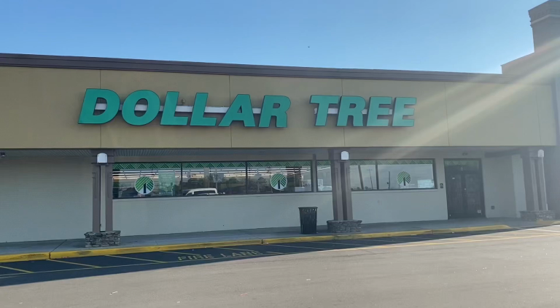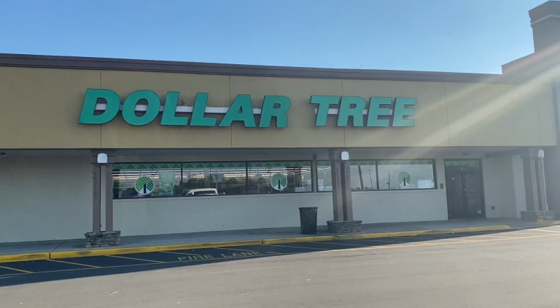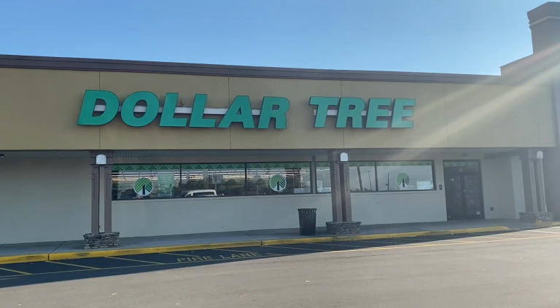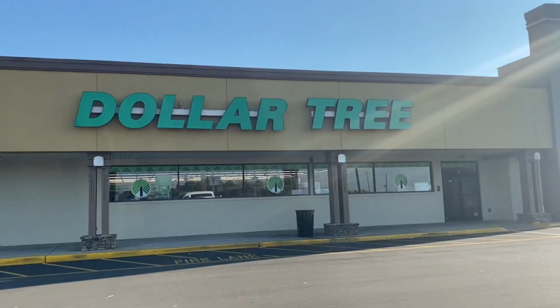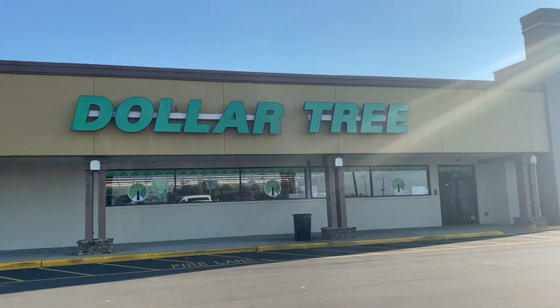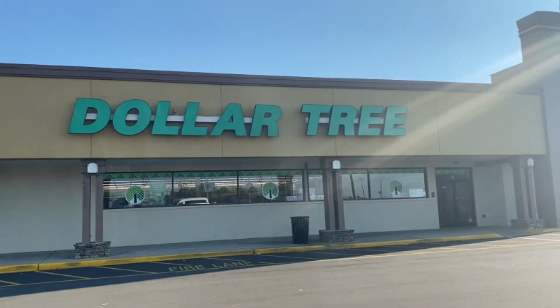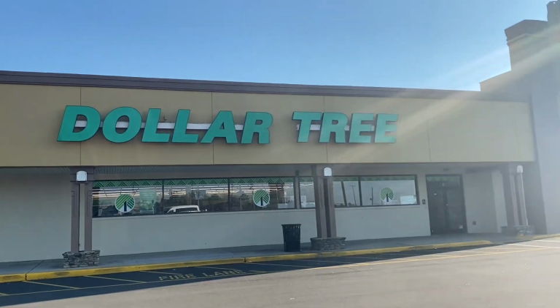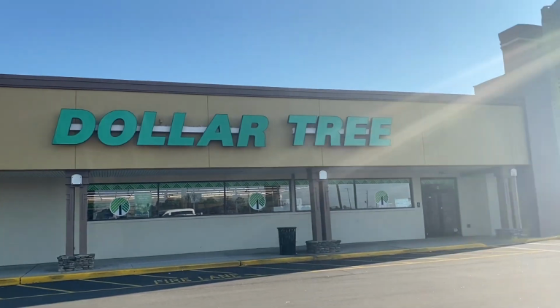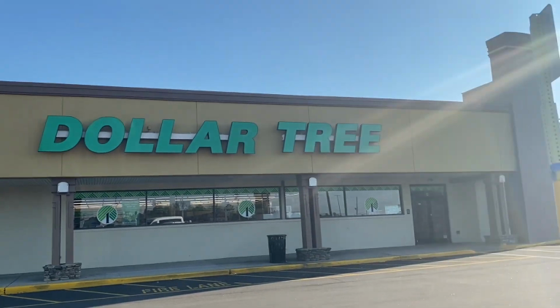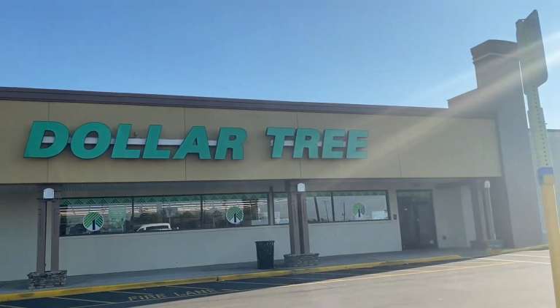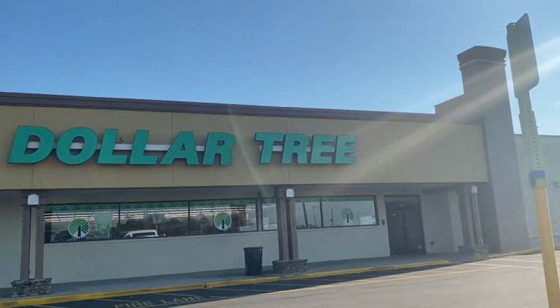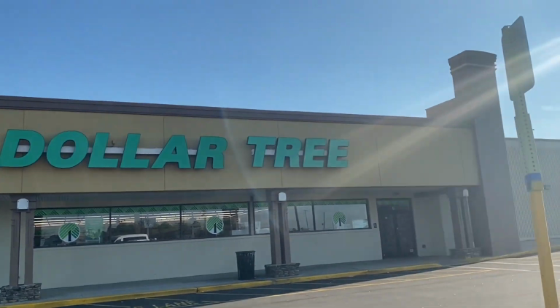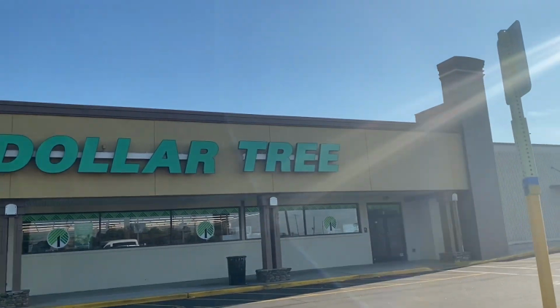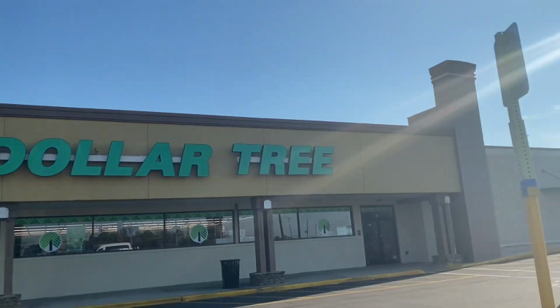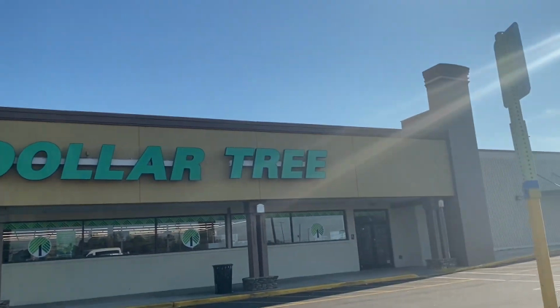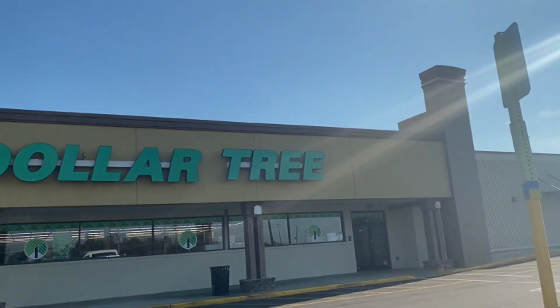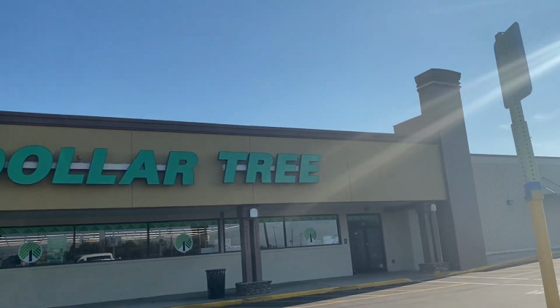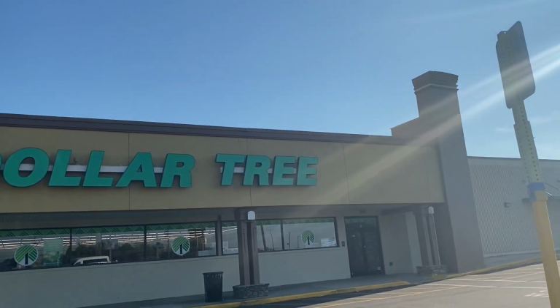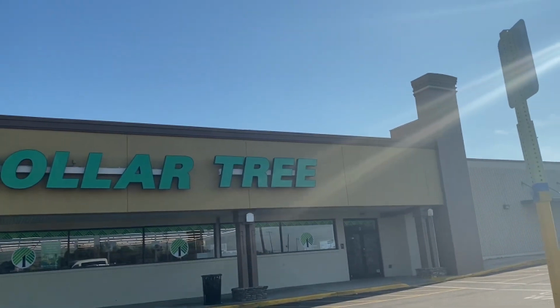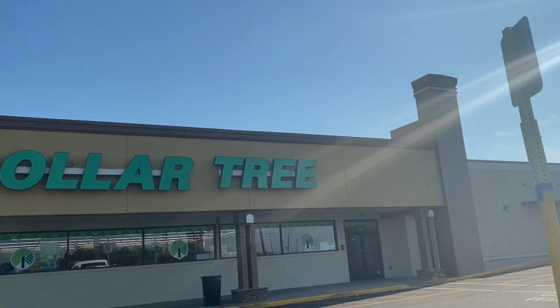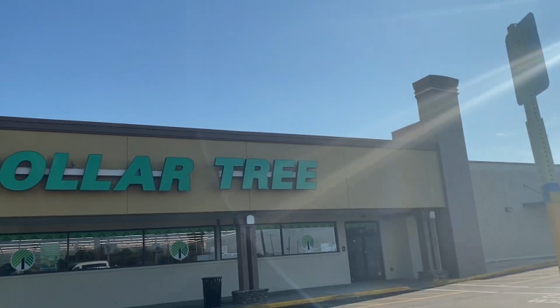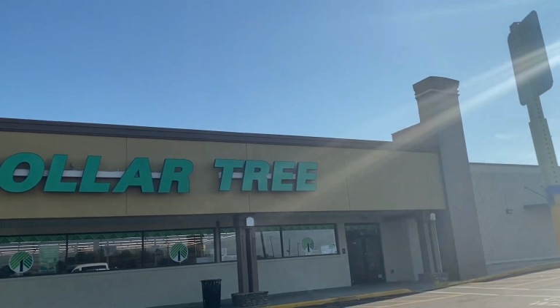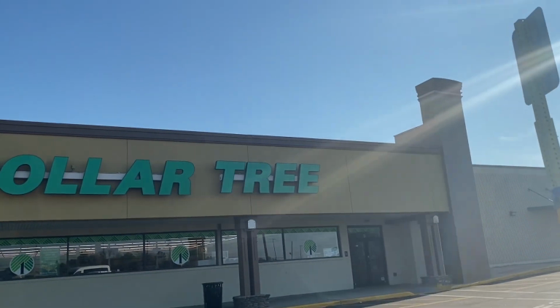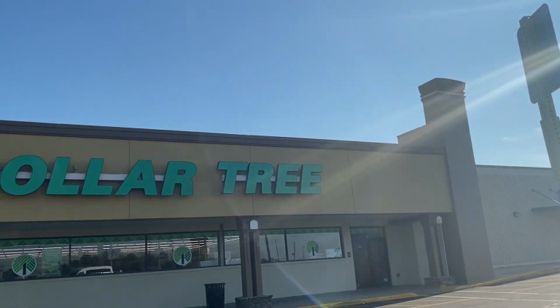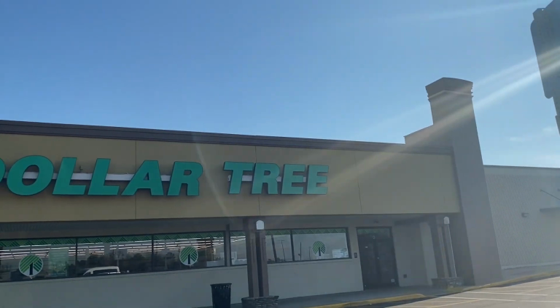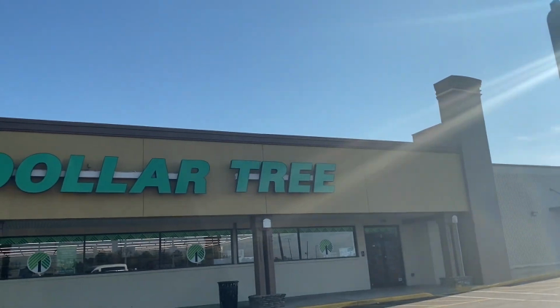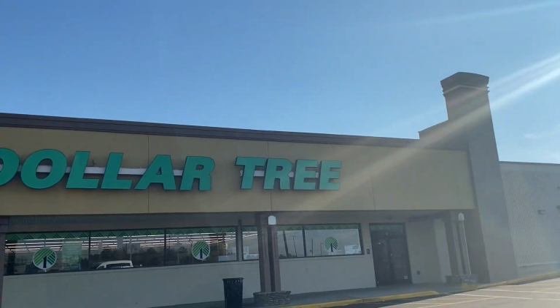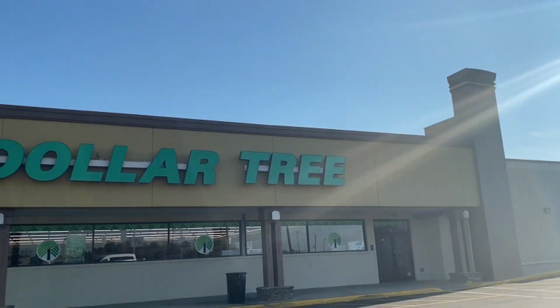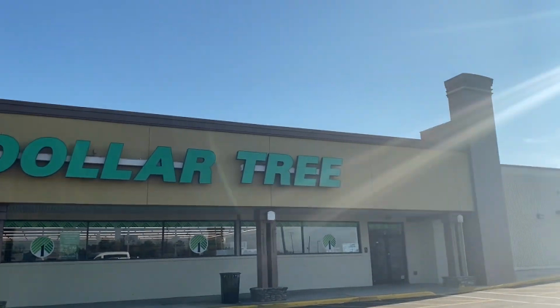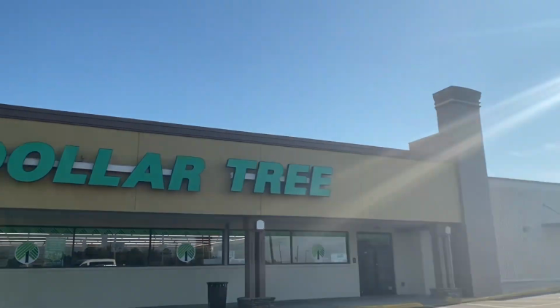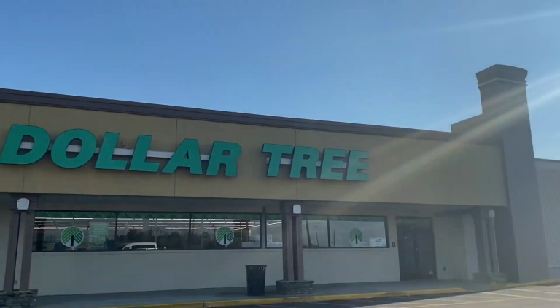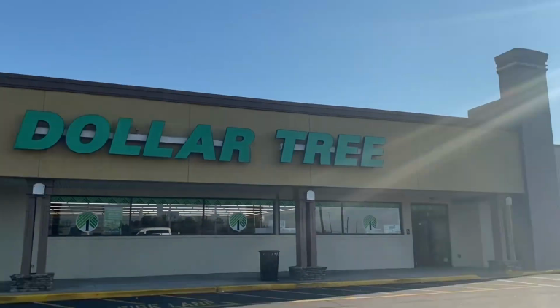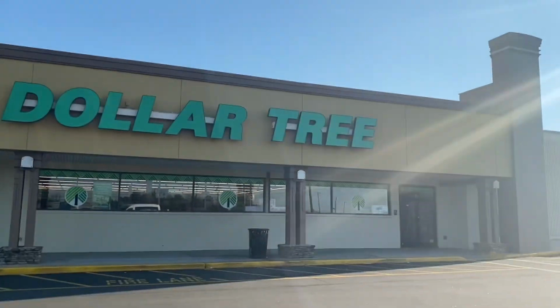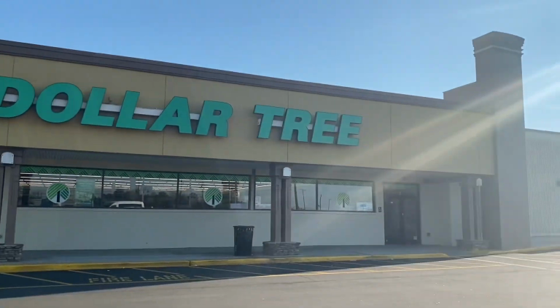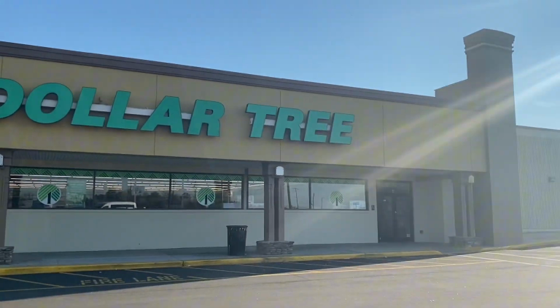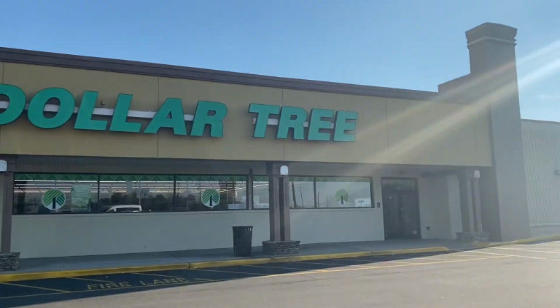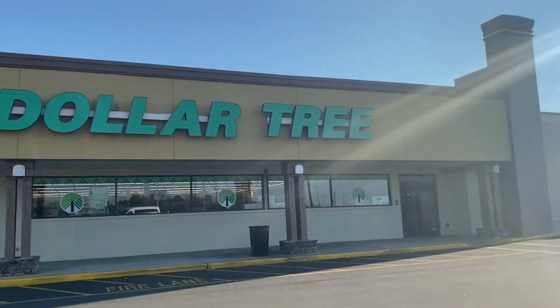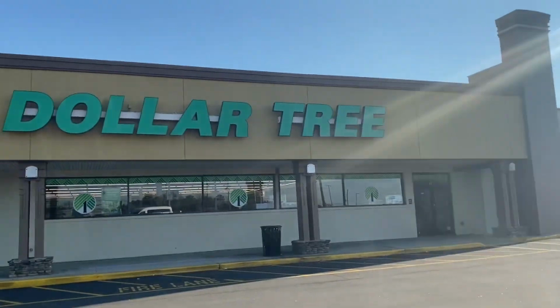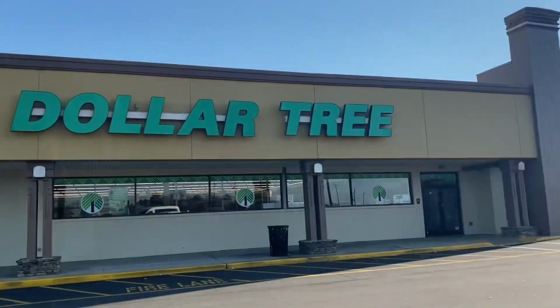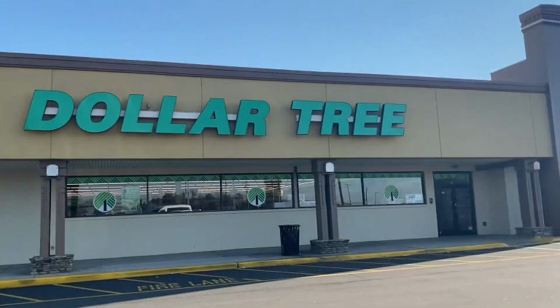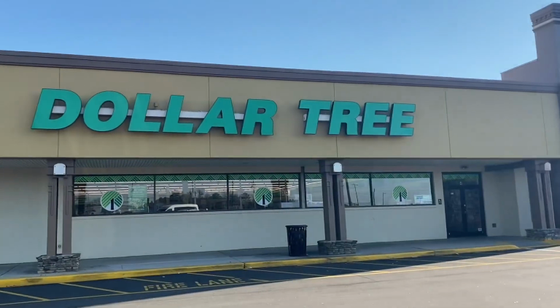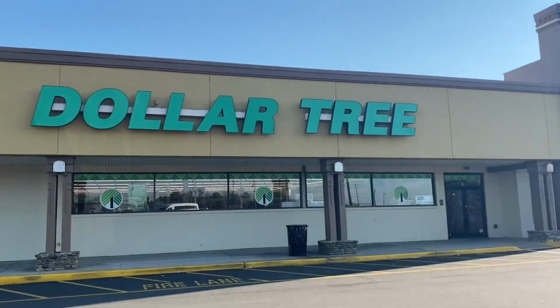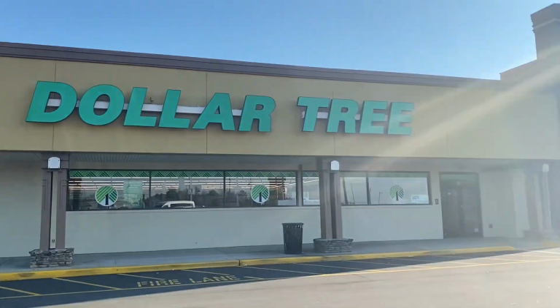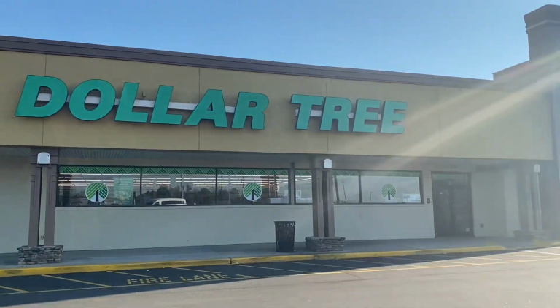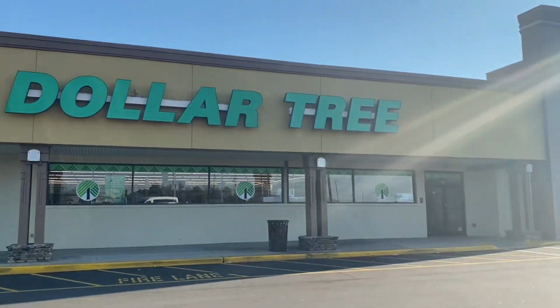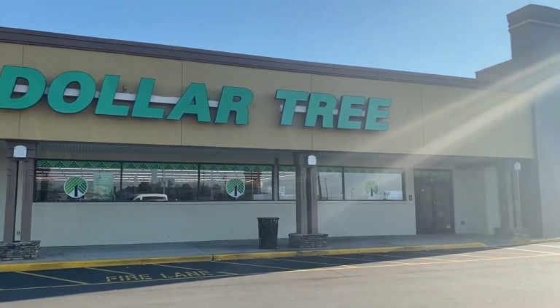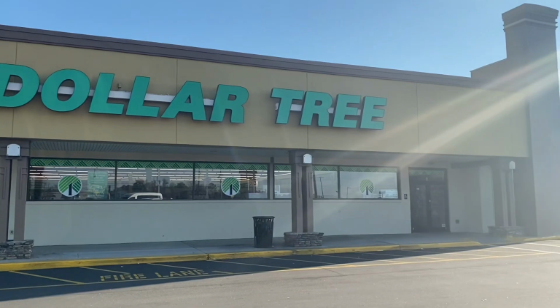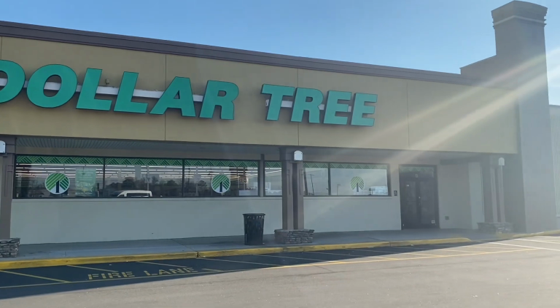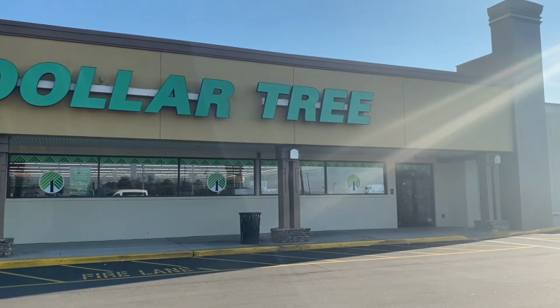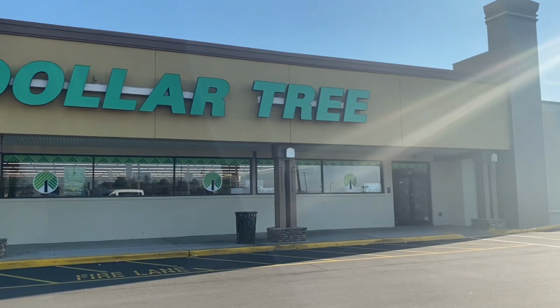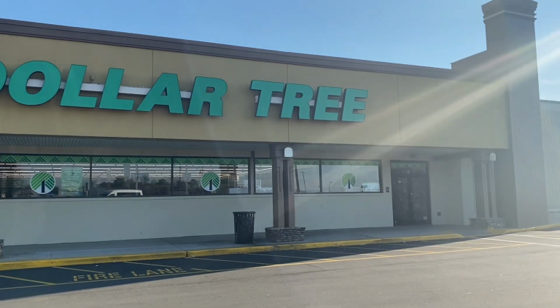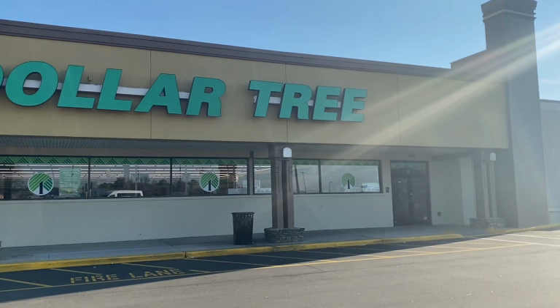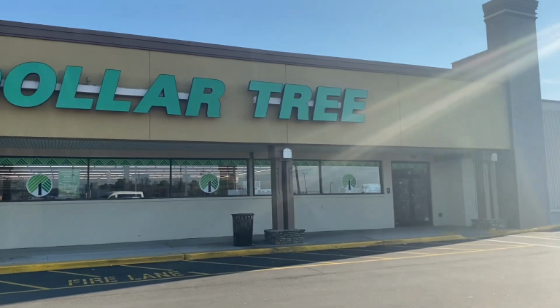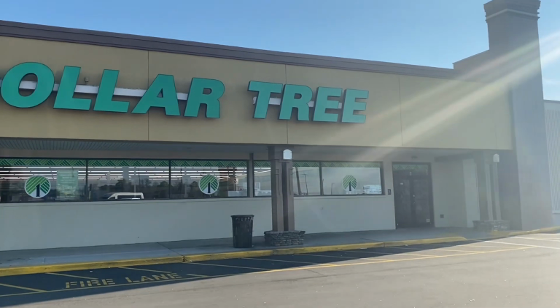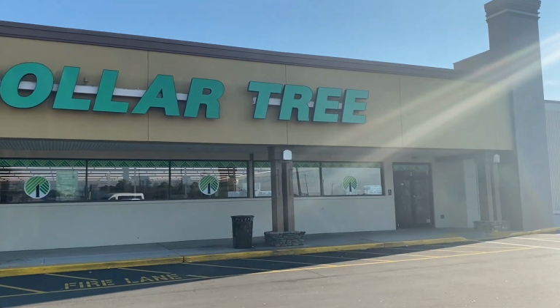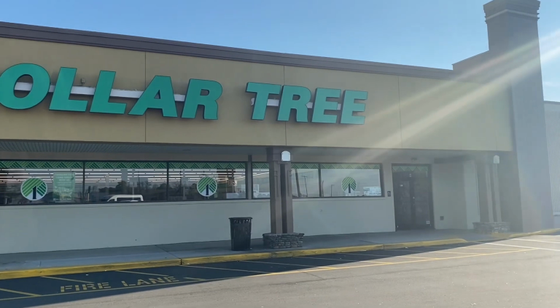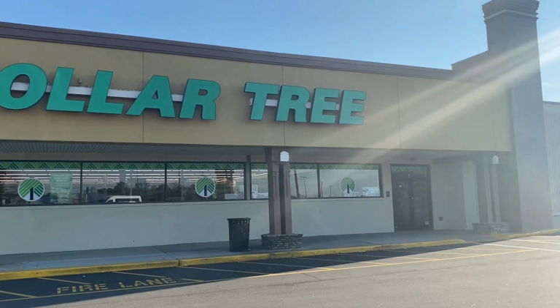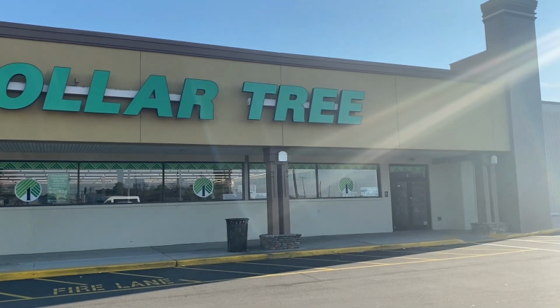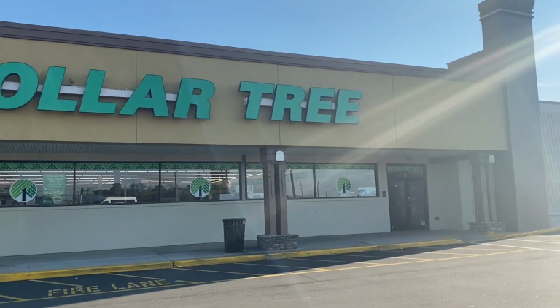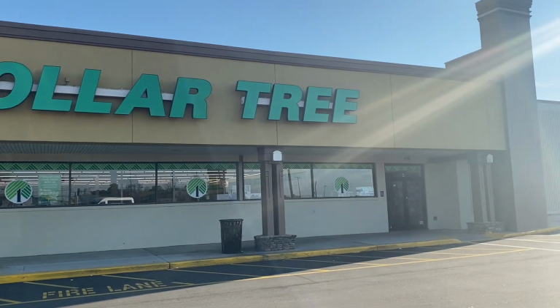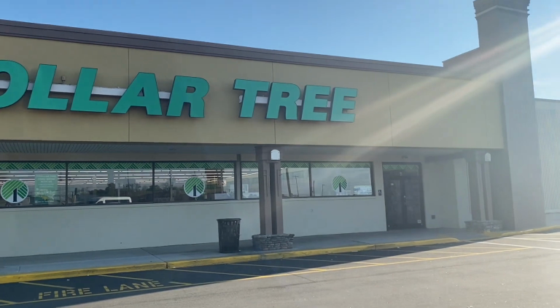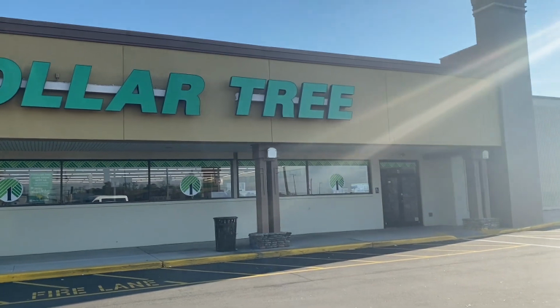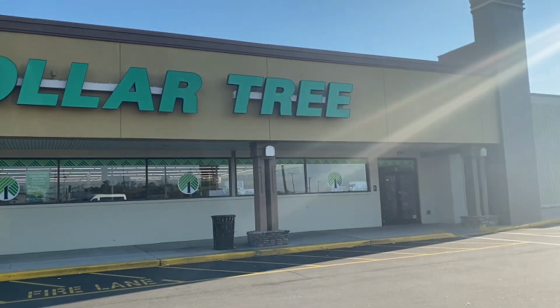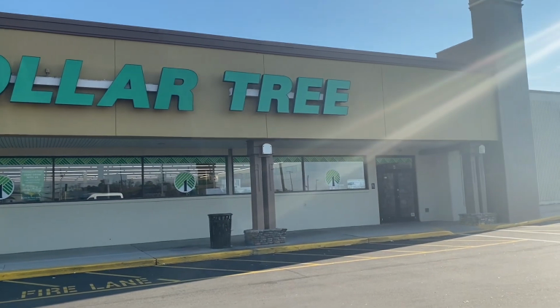Okay, frugal friends, we're at another Dollar Tree. So let's go in and see if we can find anything for Easter for my grandbabies.